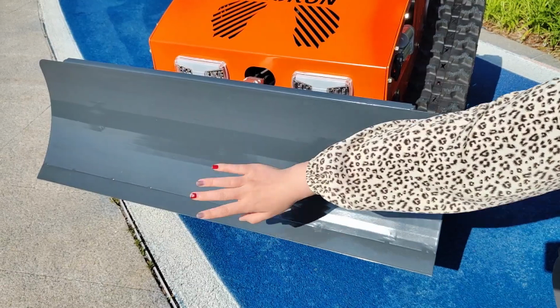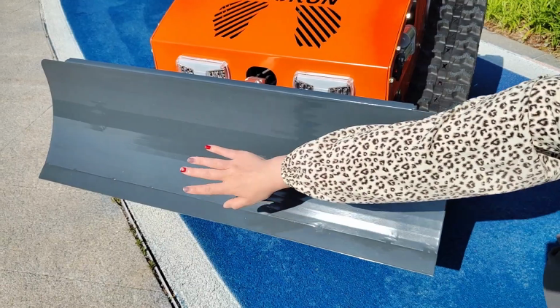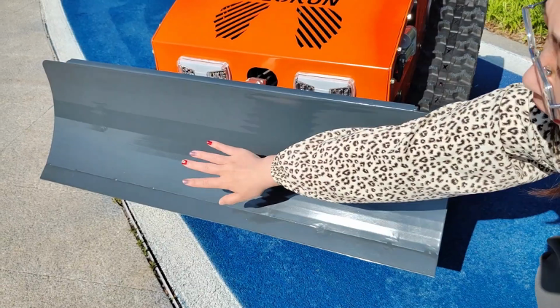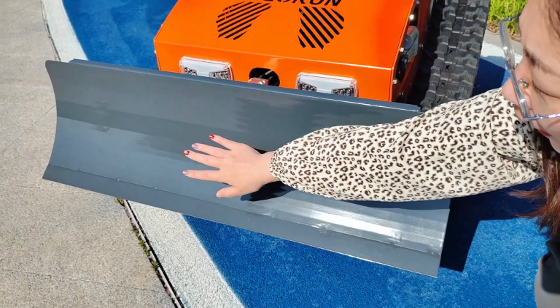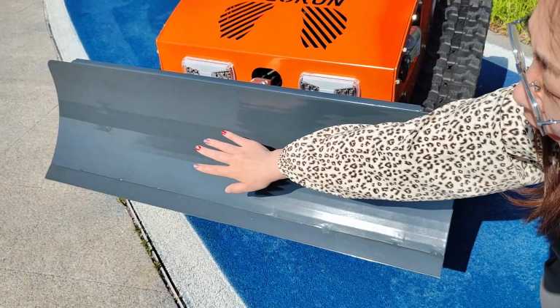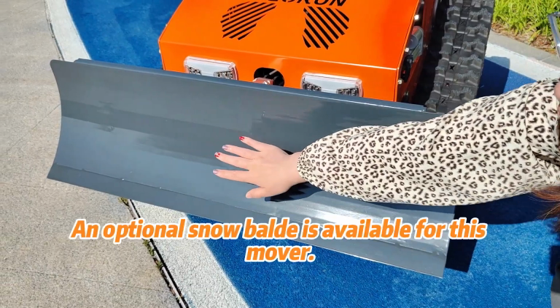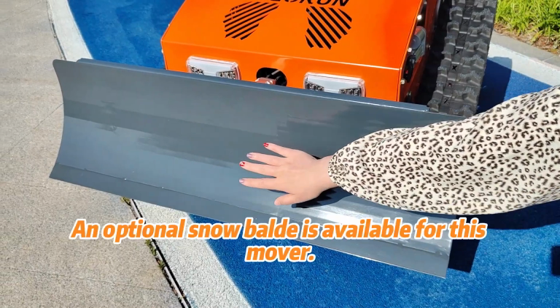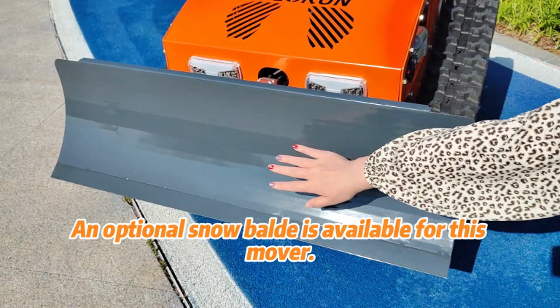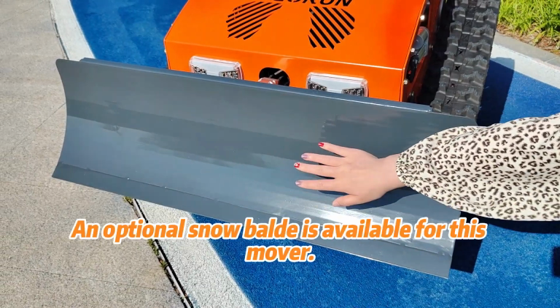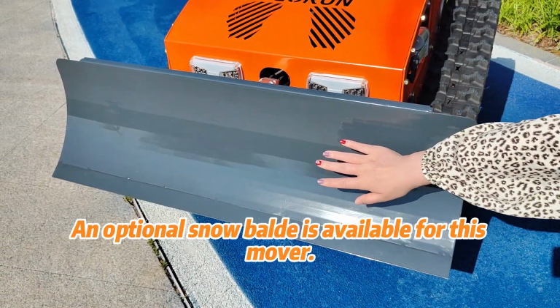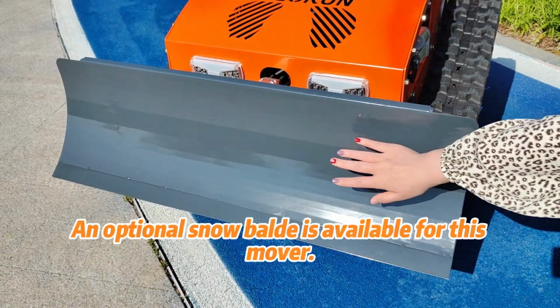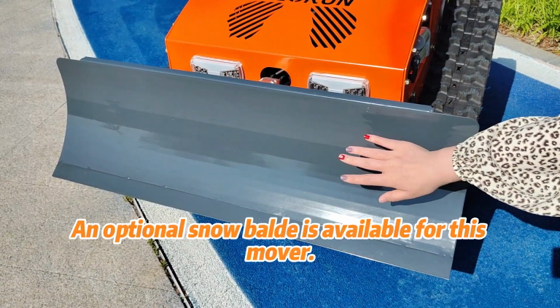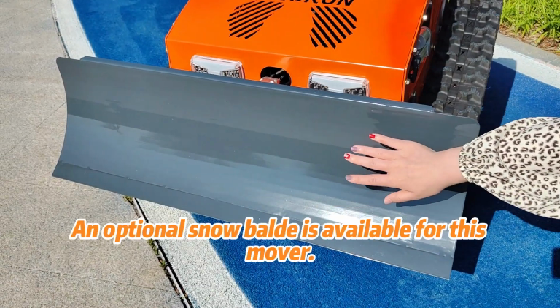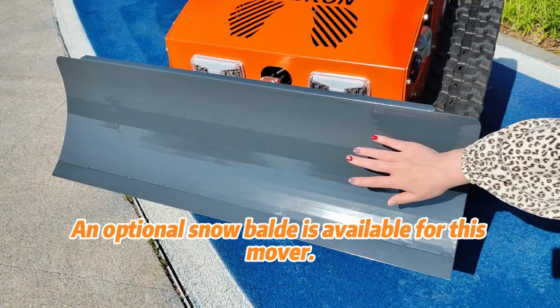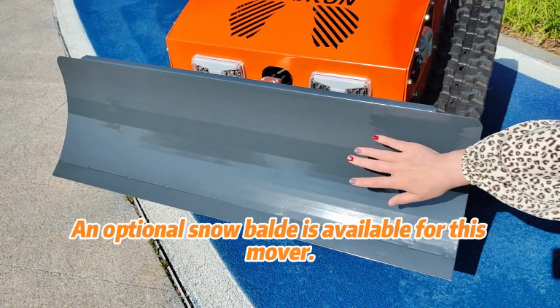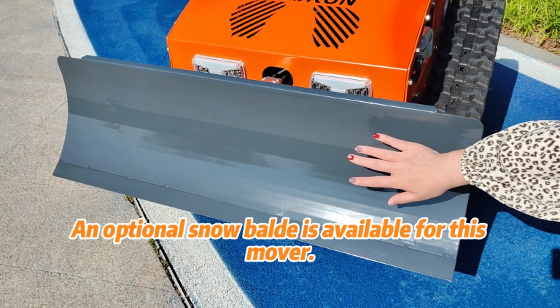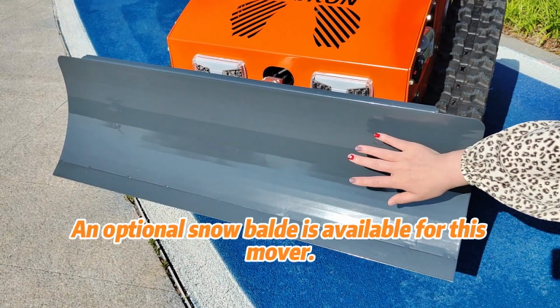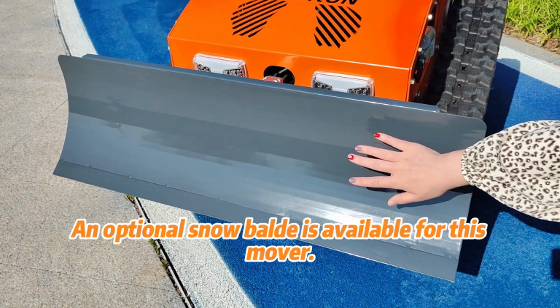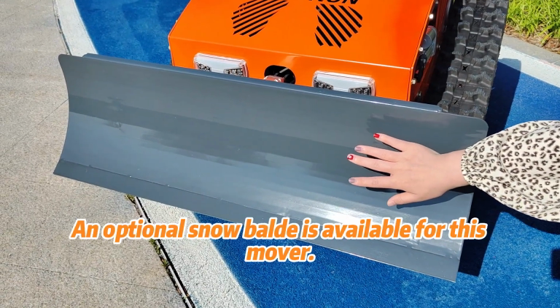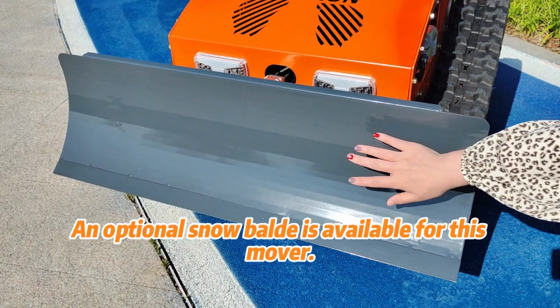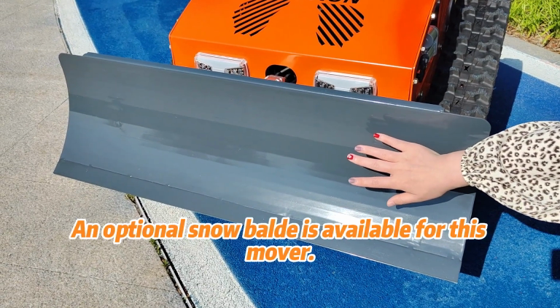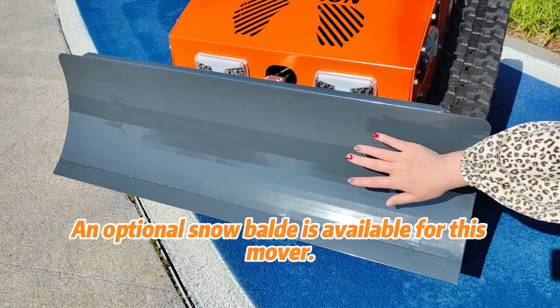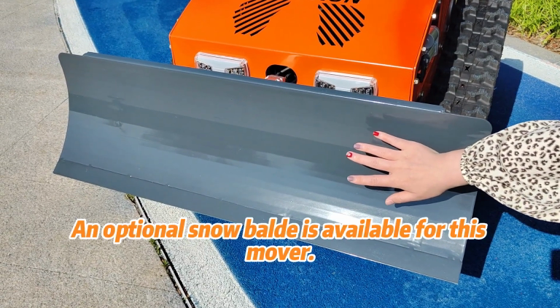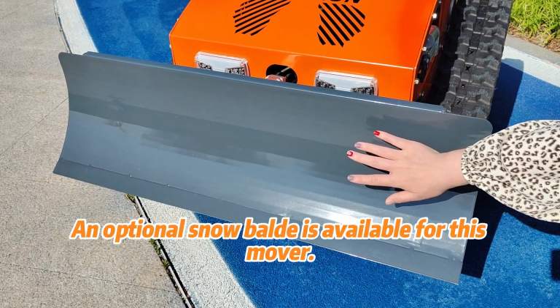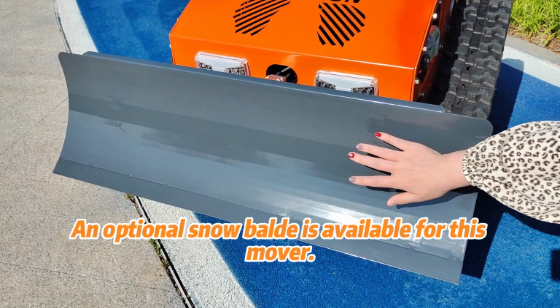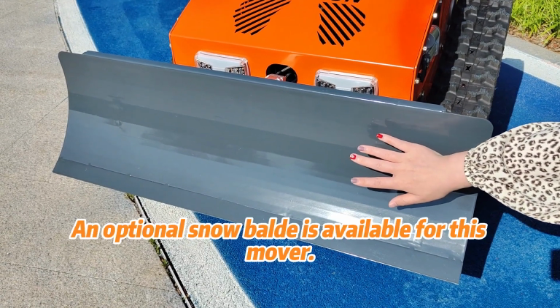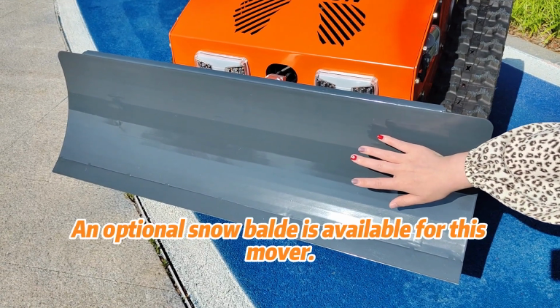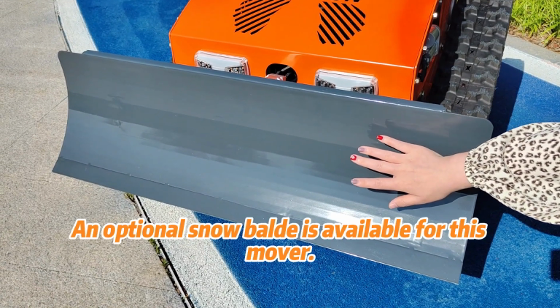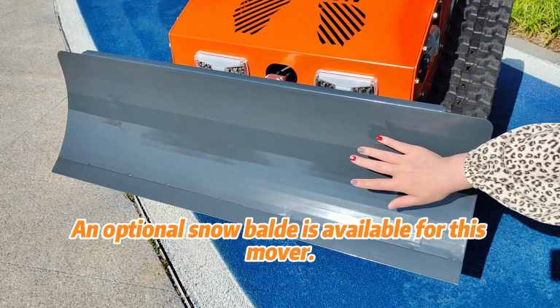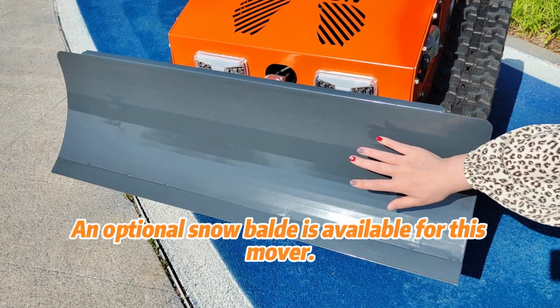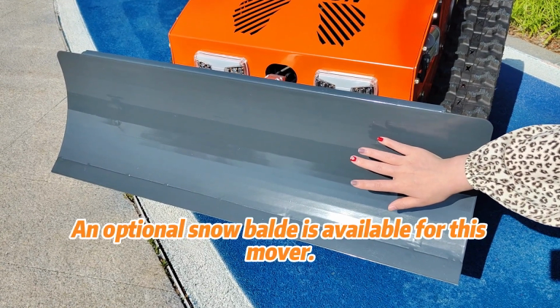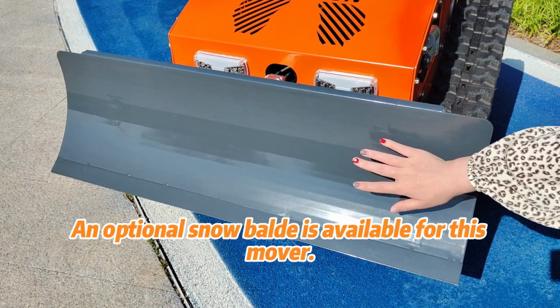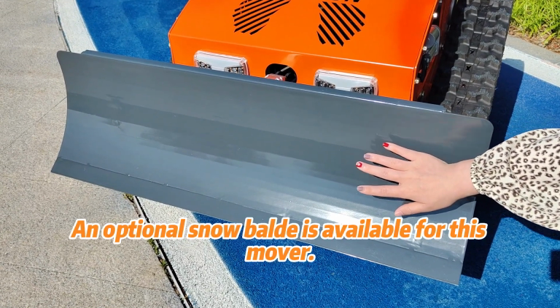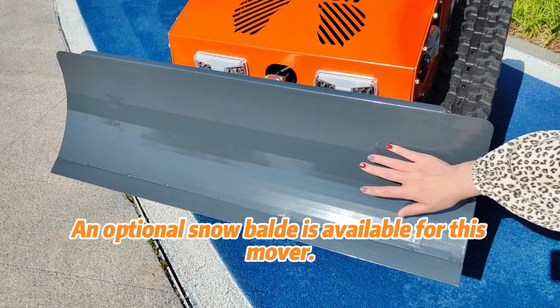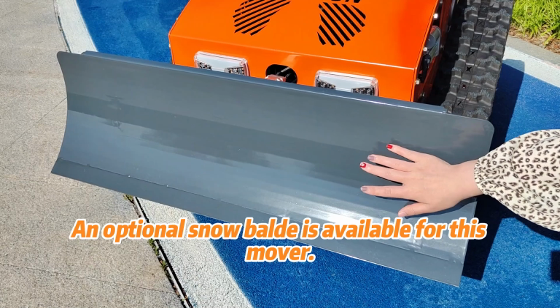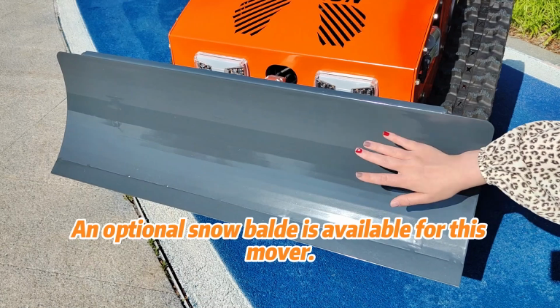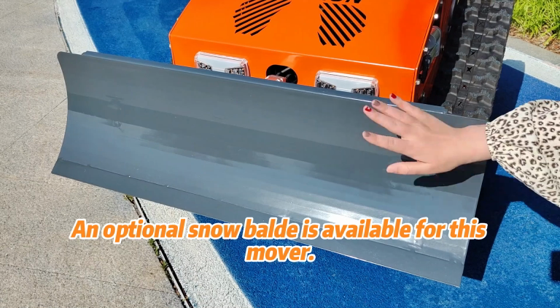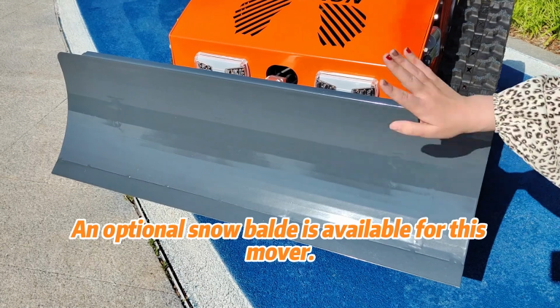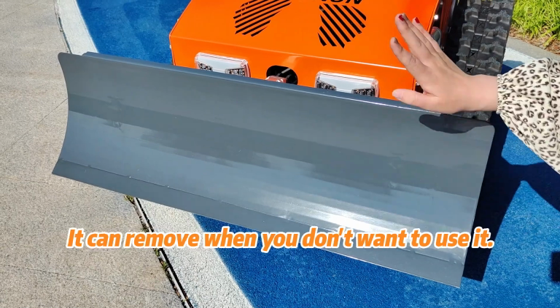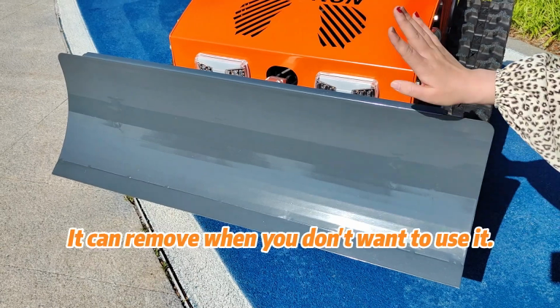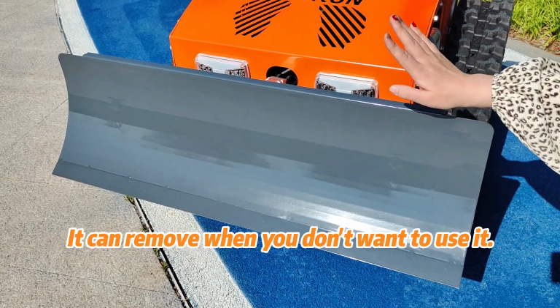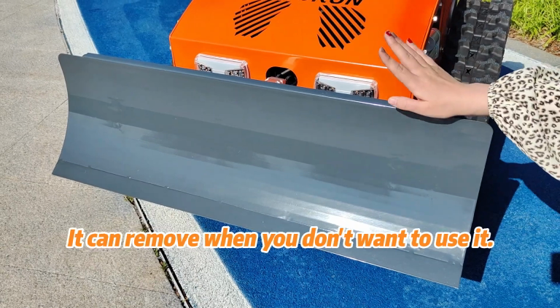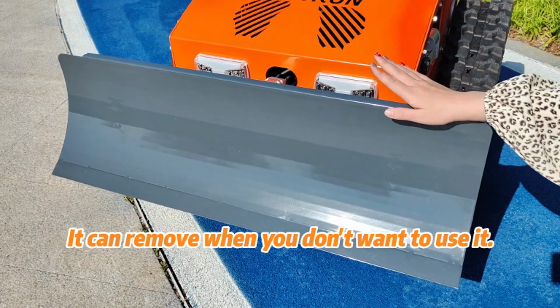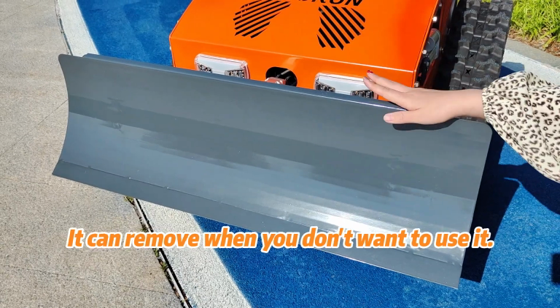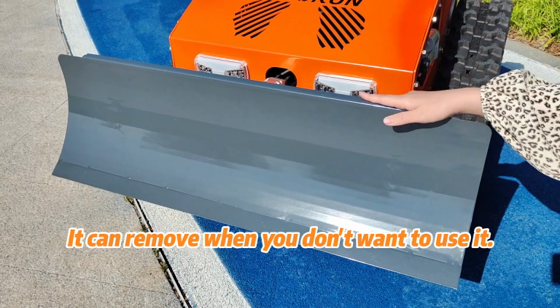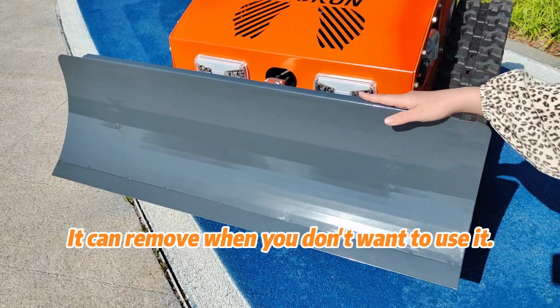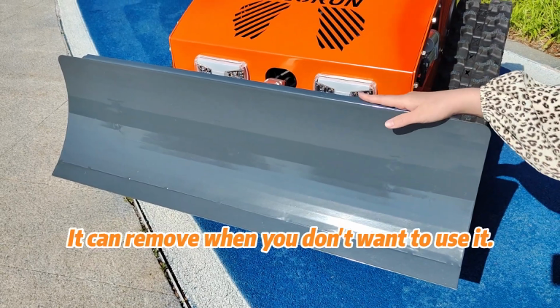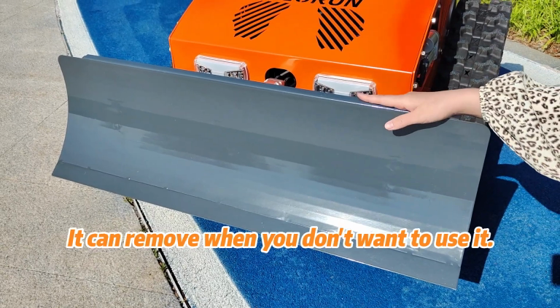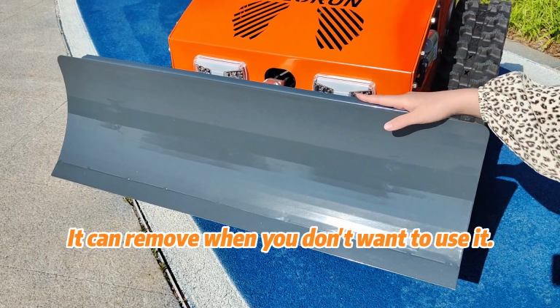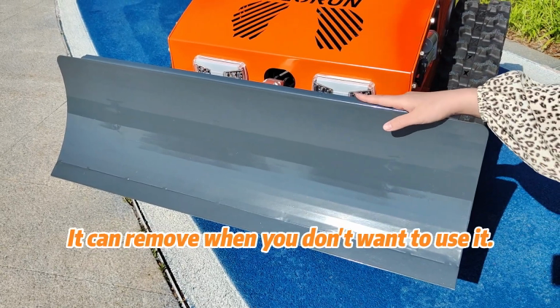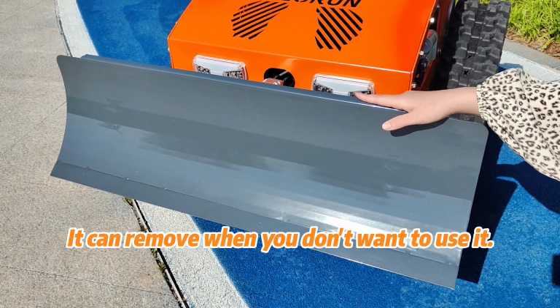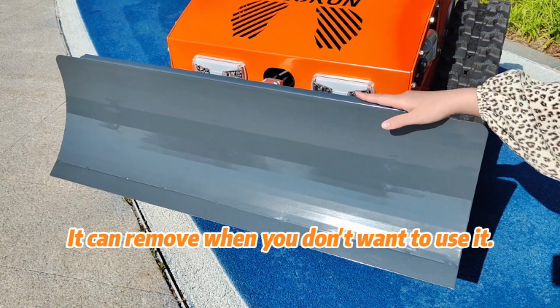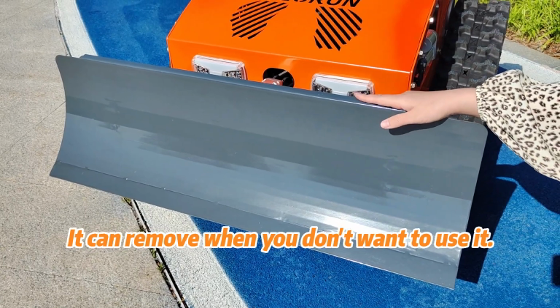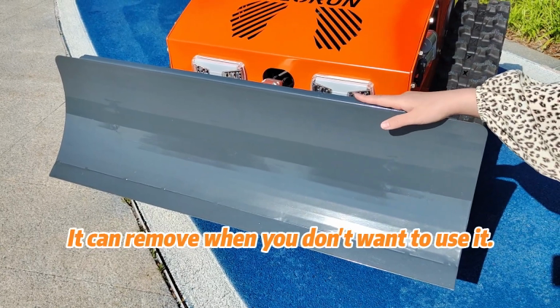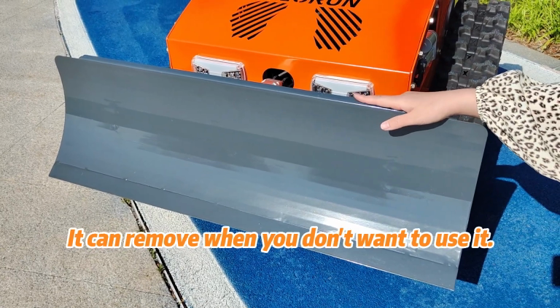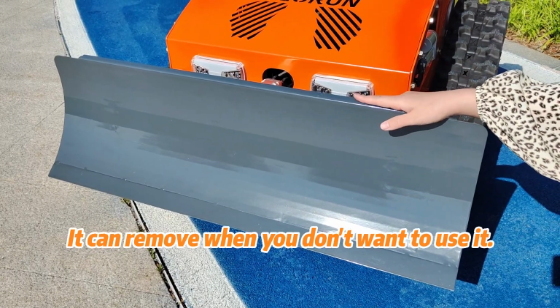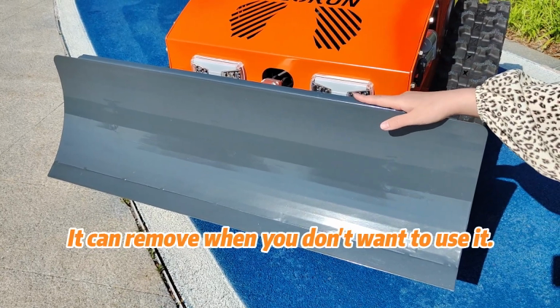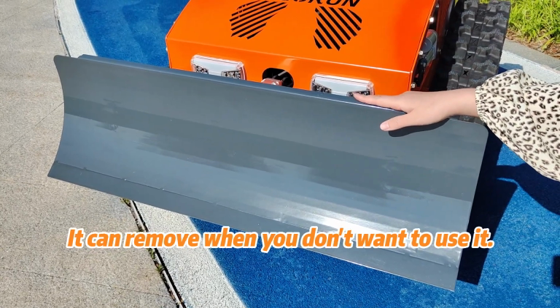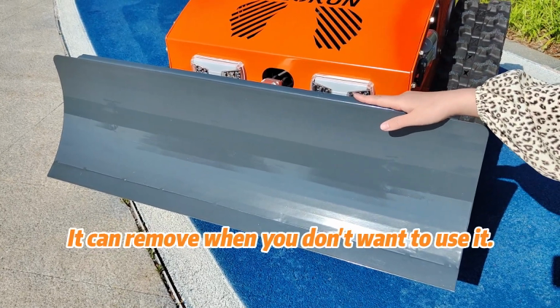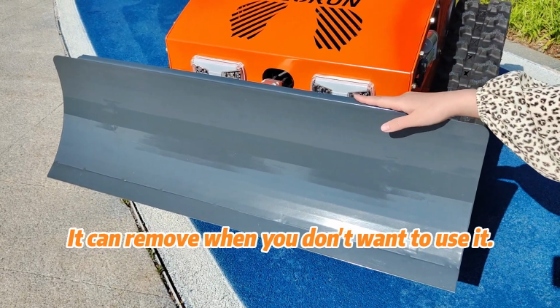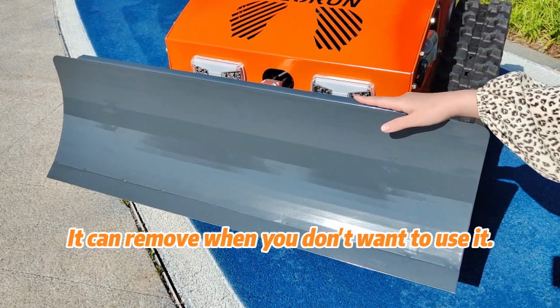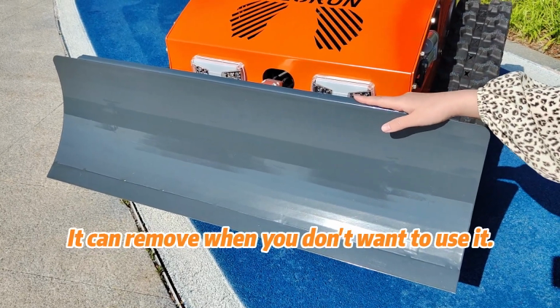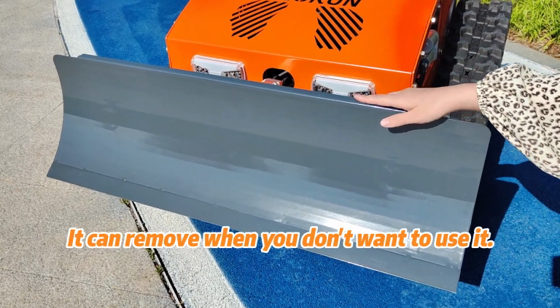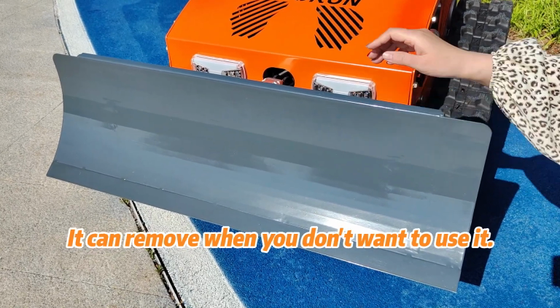An optional snow blade is available for this mower. It can be removed when you don't want to use it.